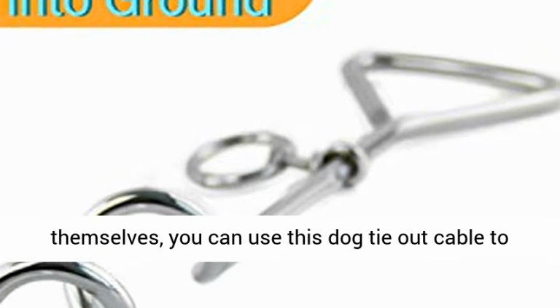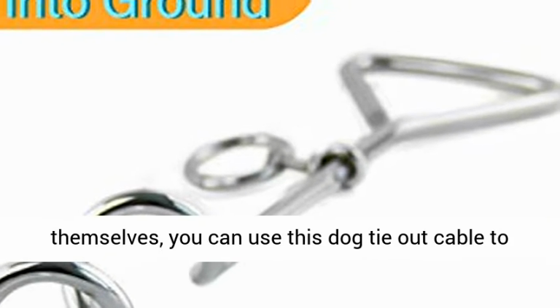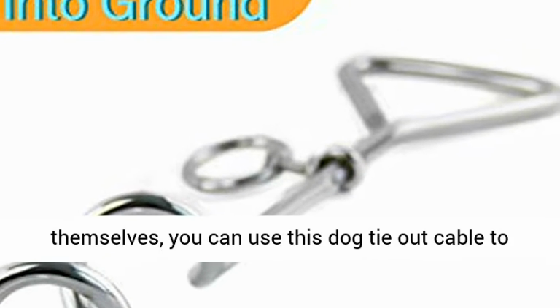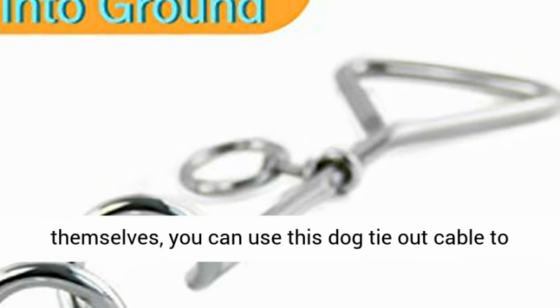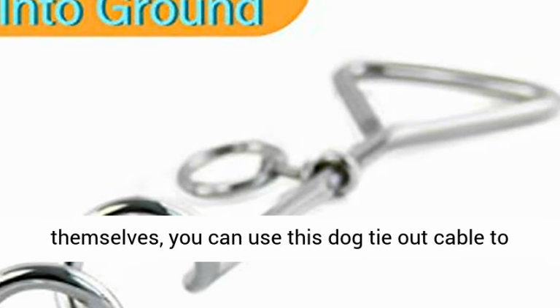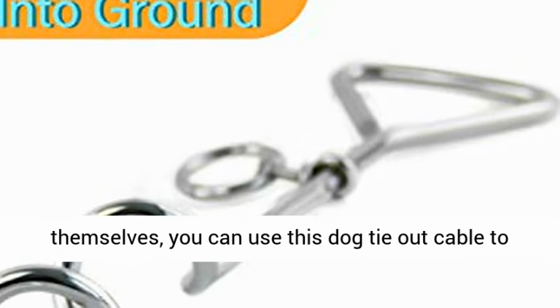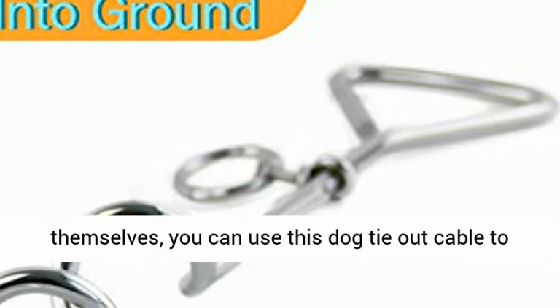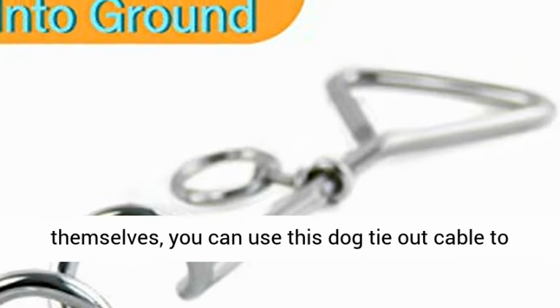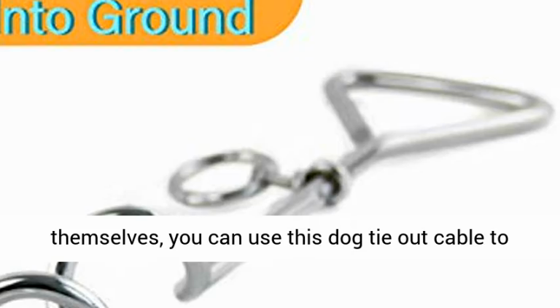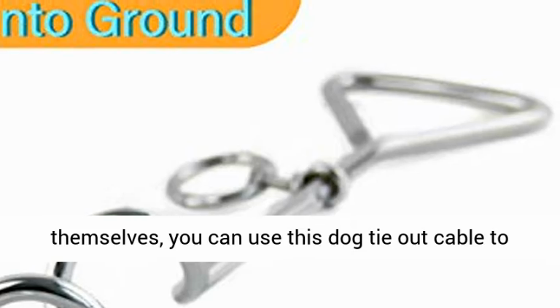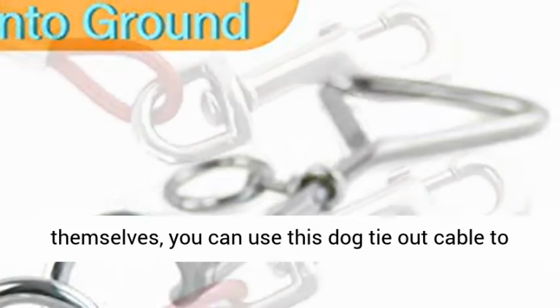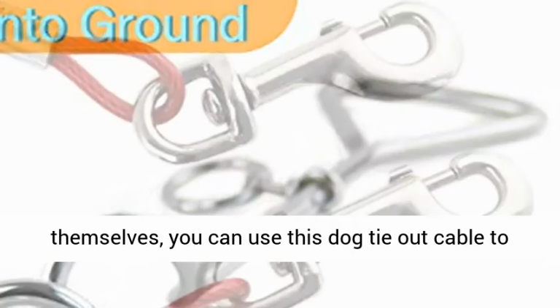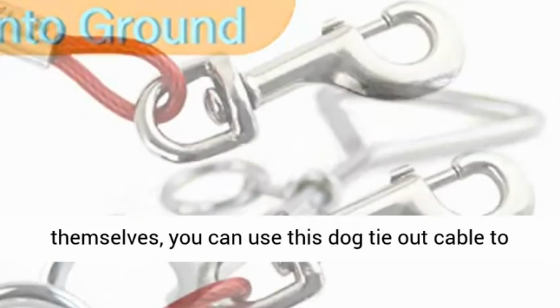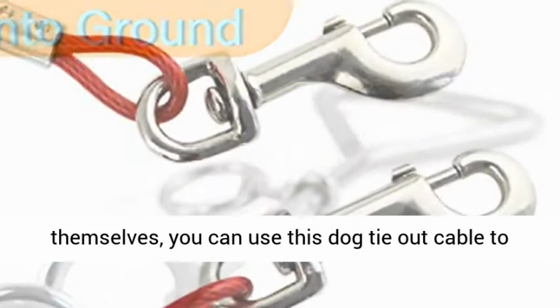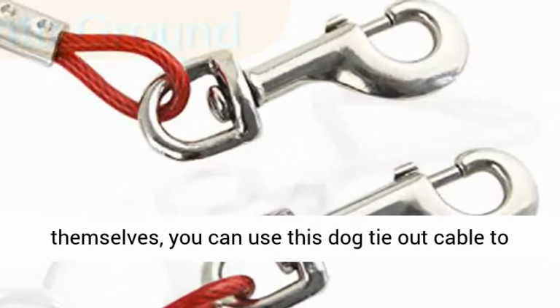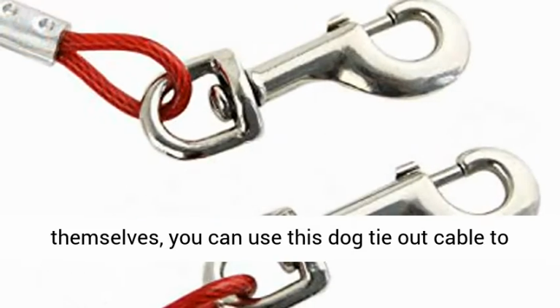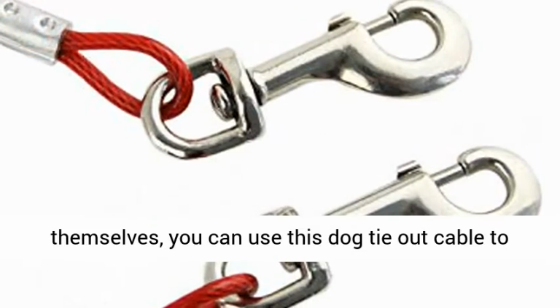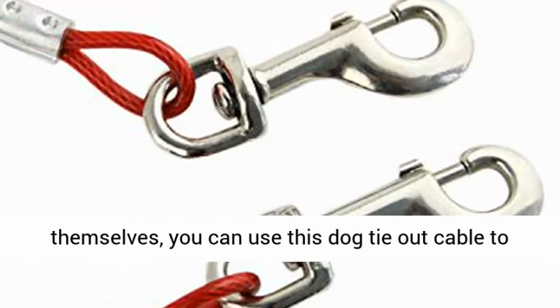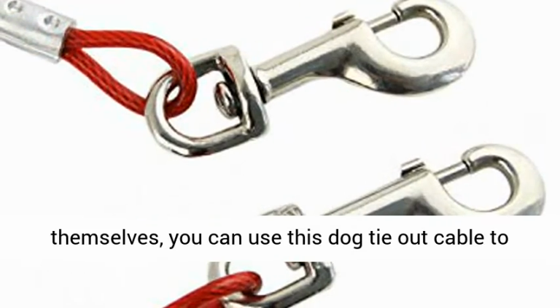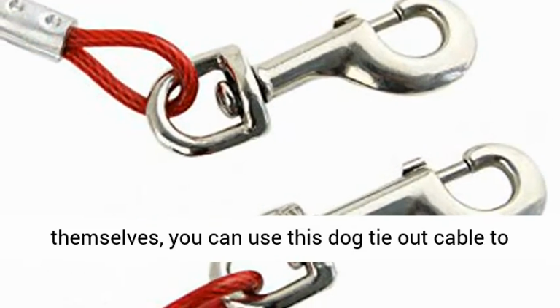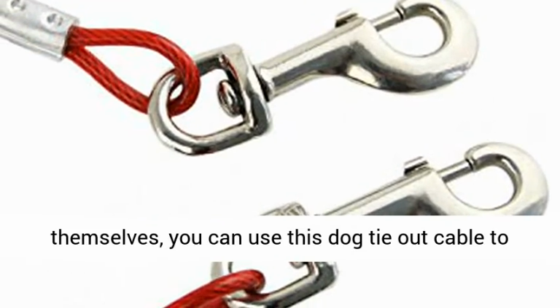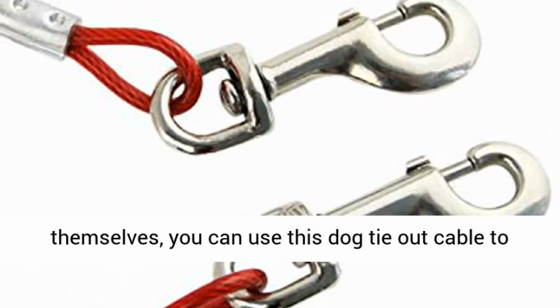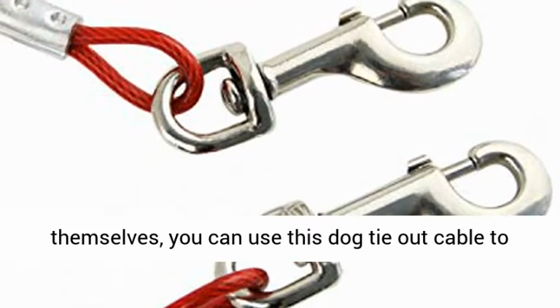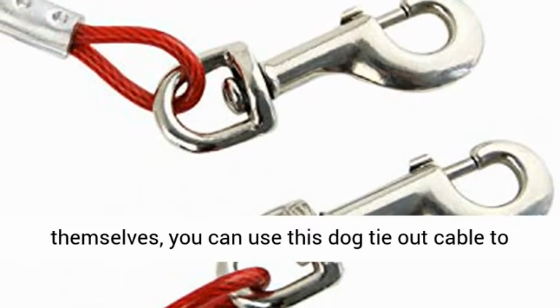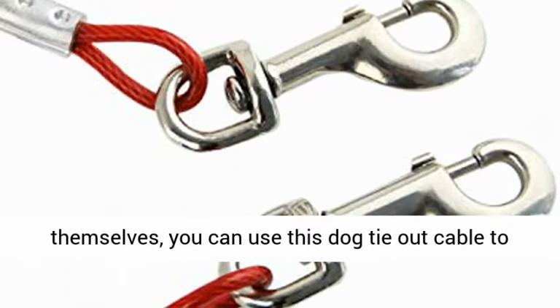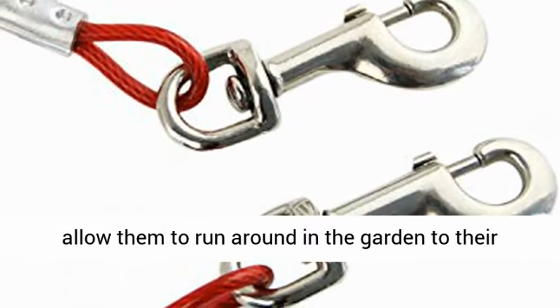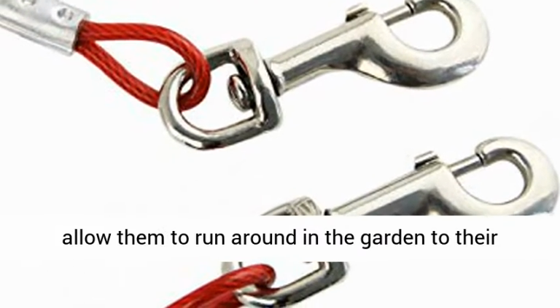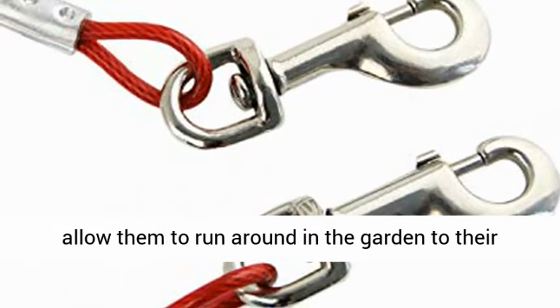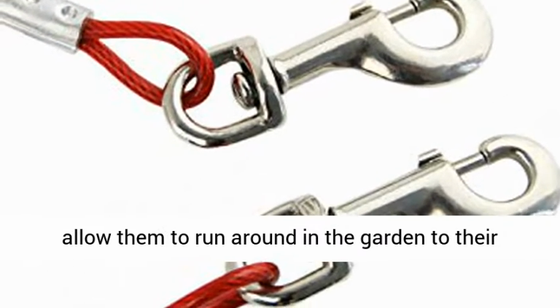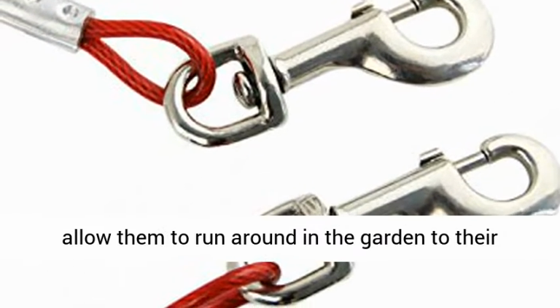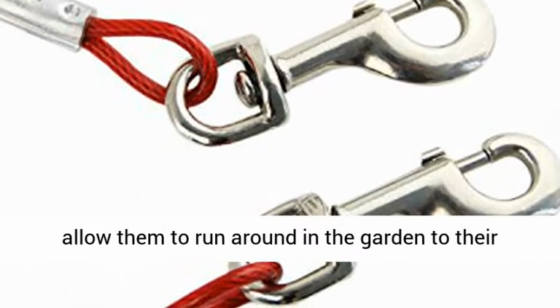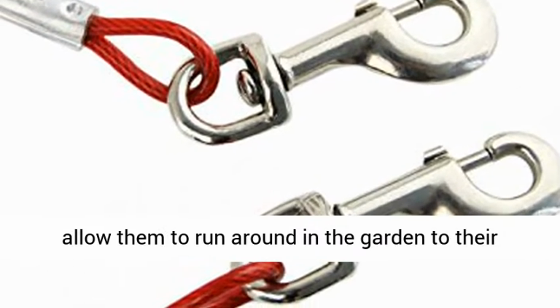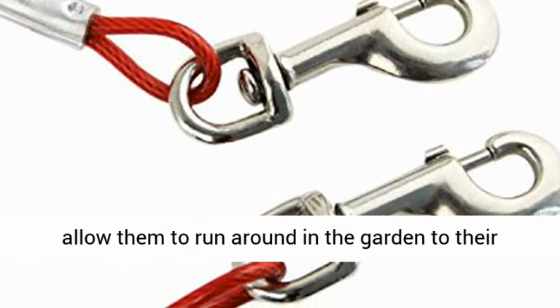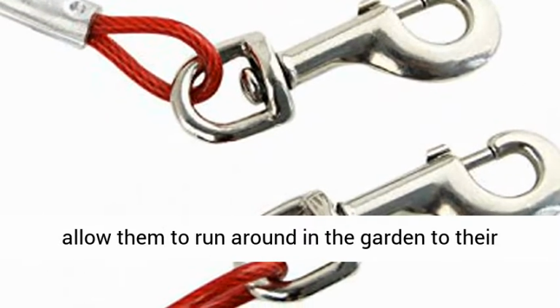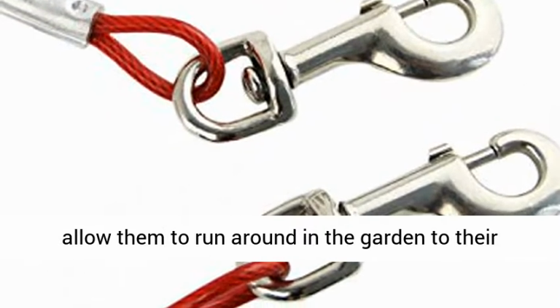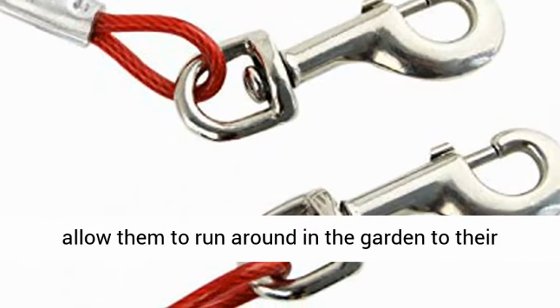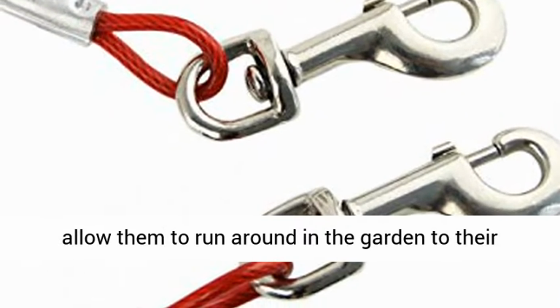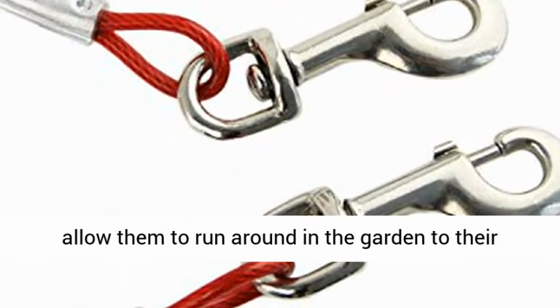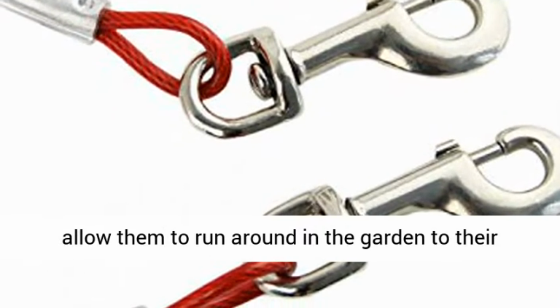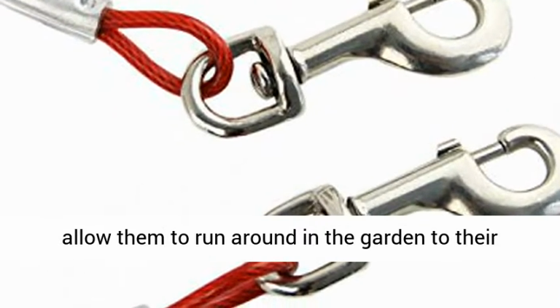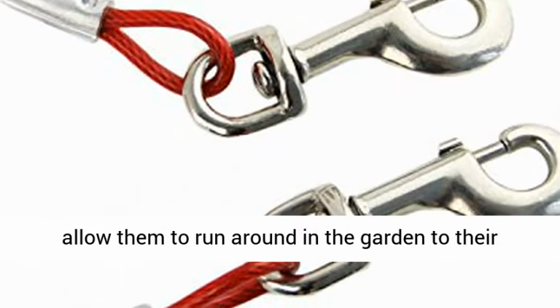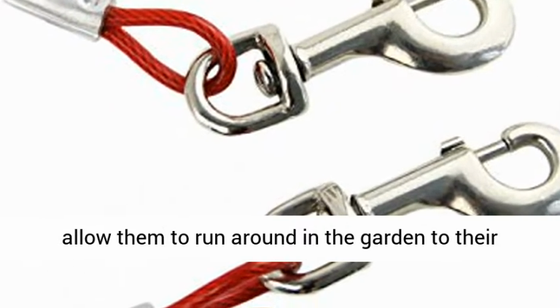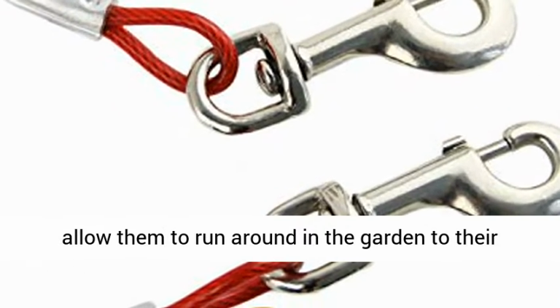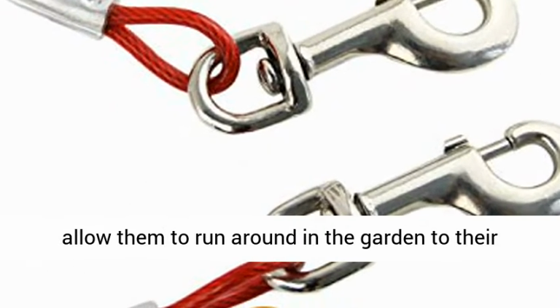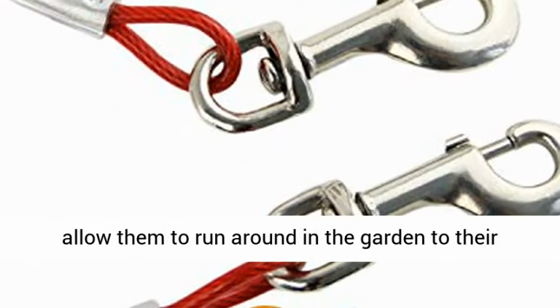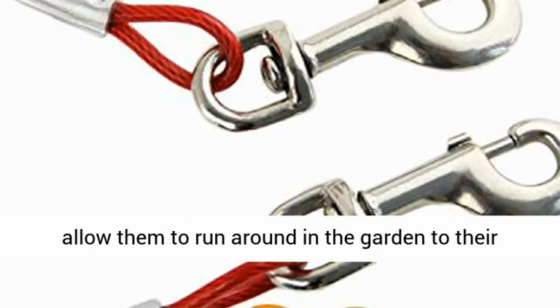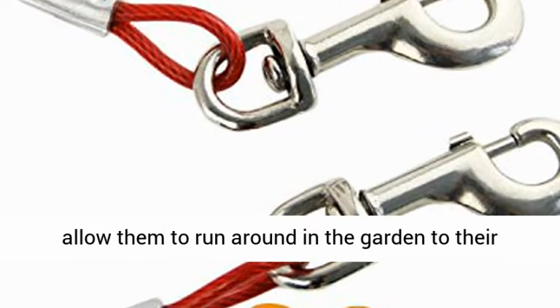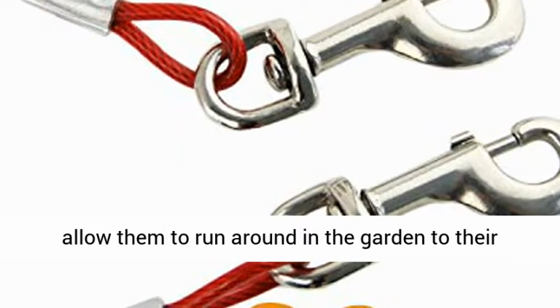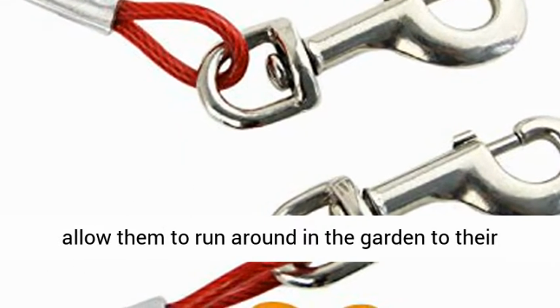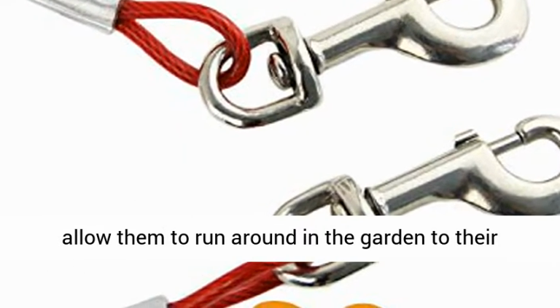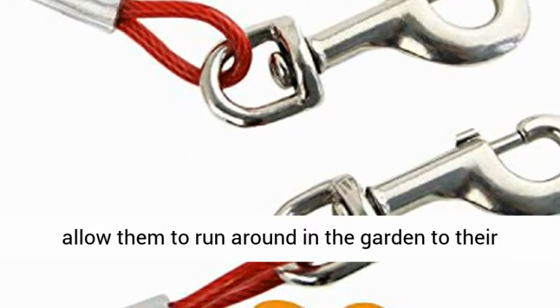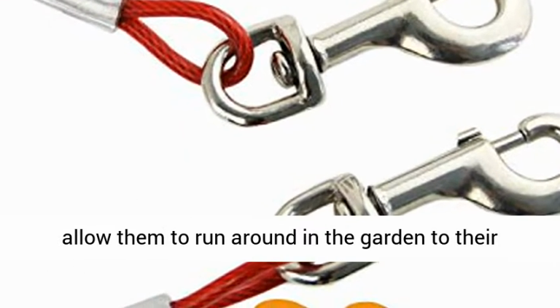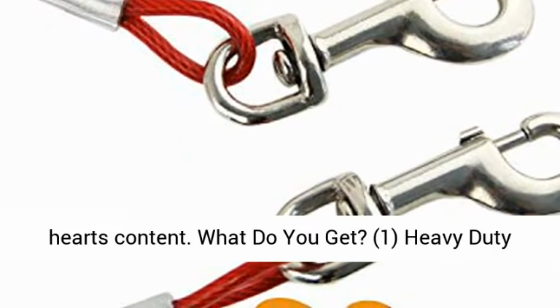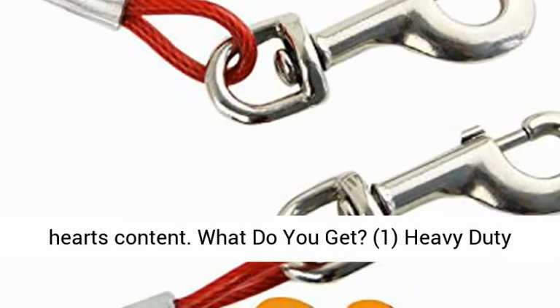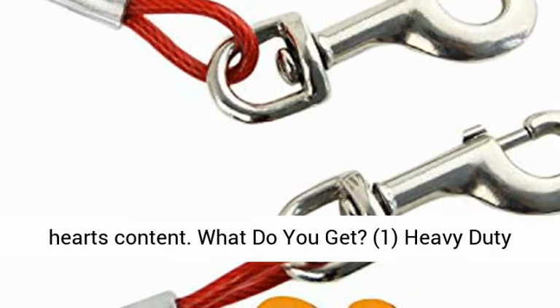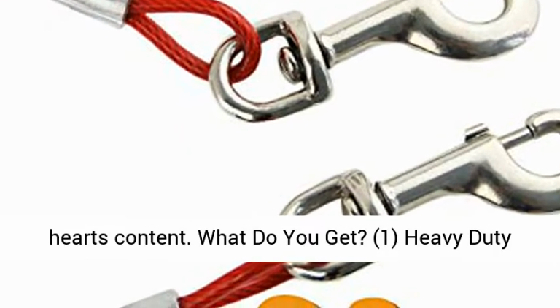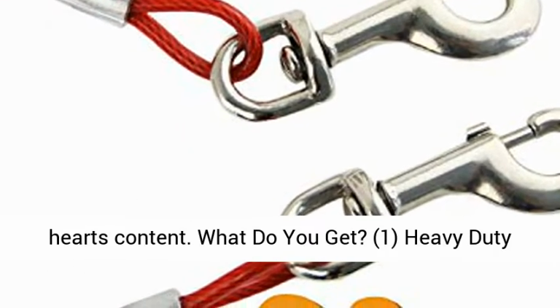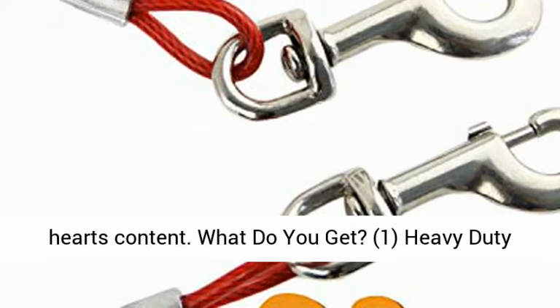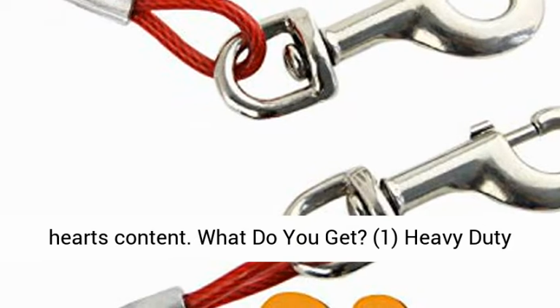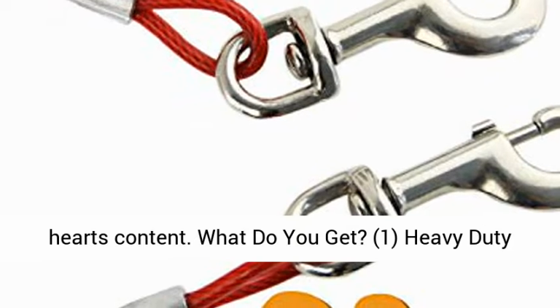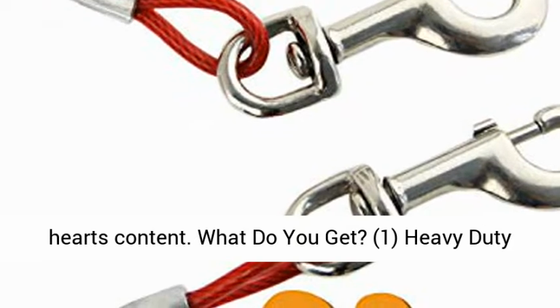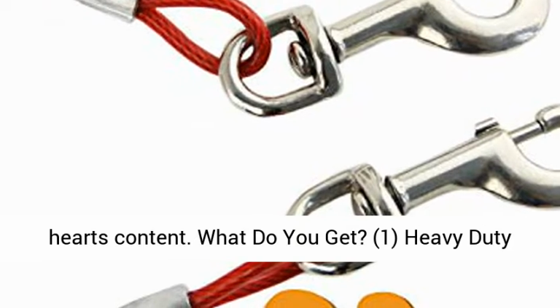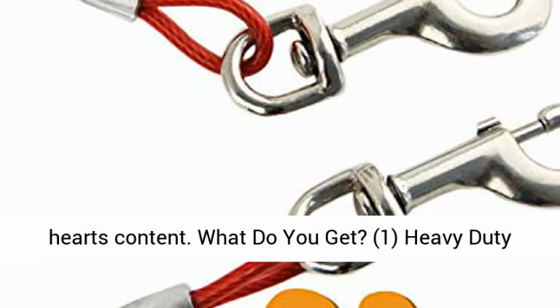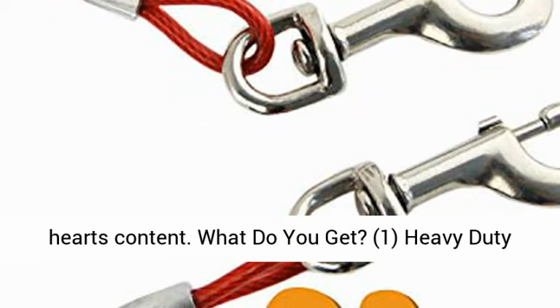Let your dog walk themselves. You can use this dog tie-out cable to allow them to run around in the garden to their heart's content.